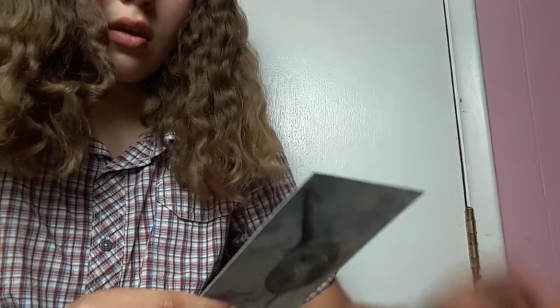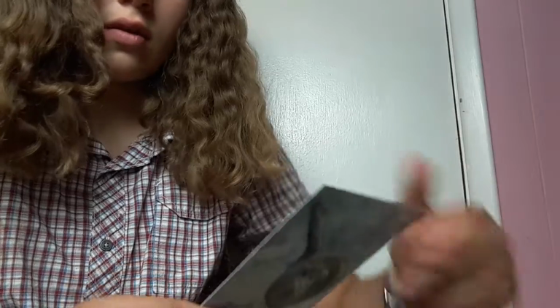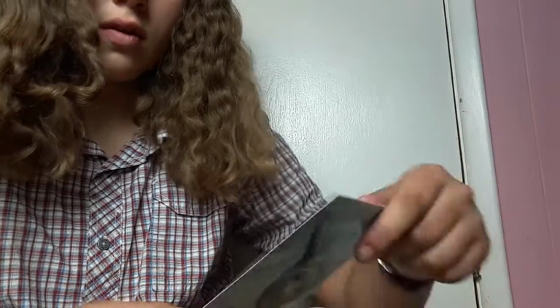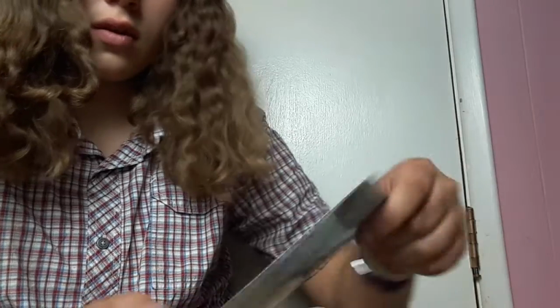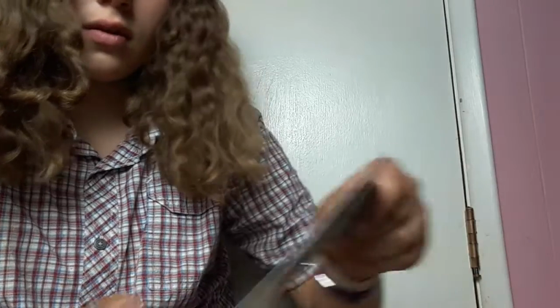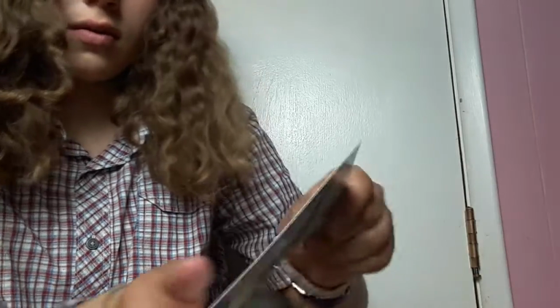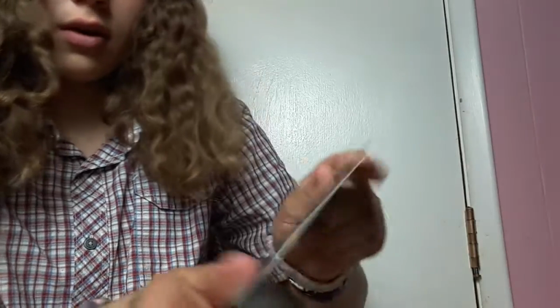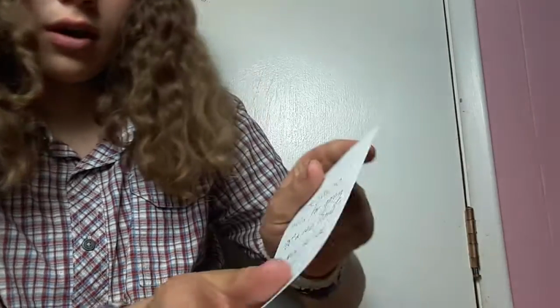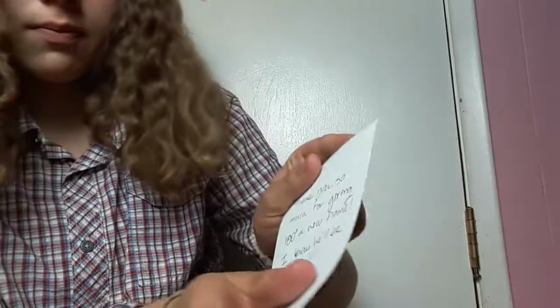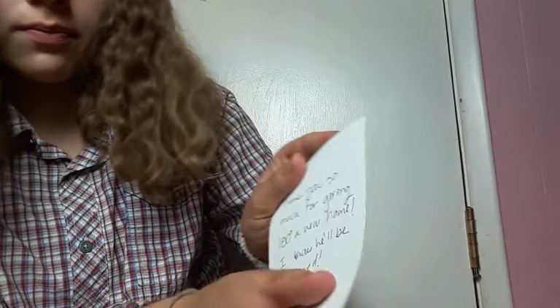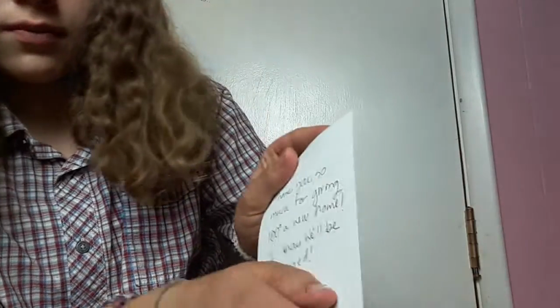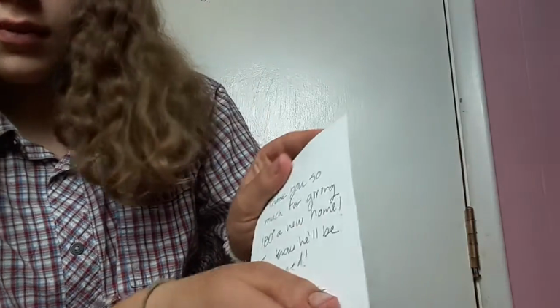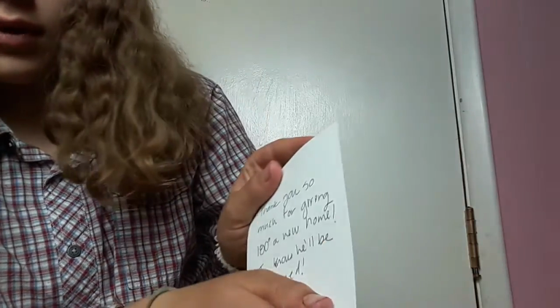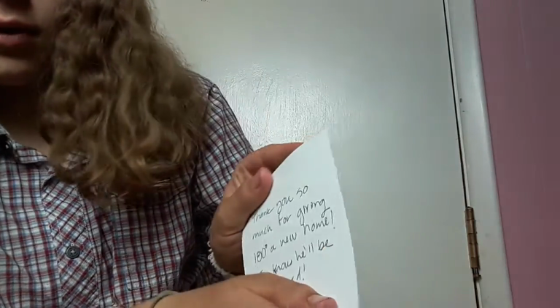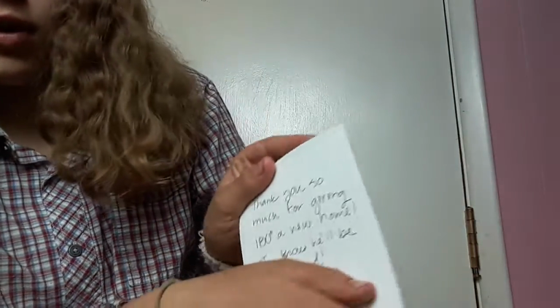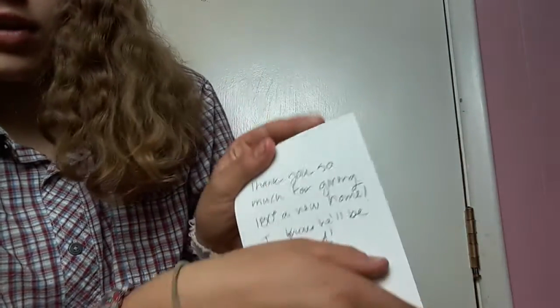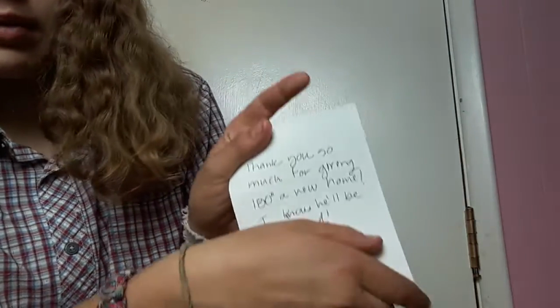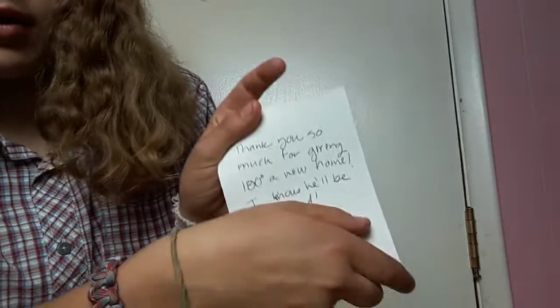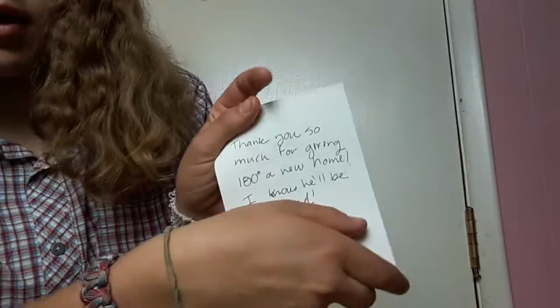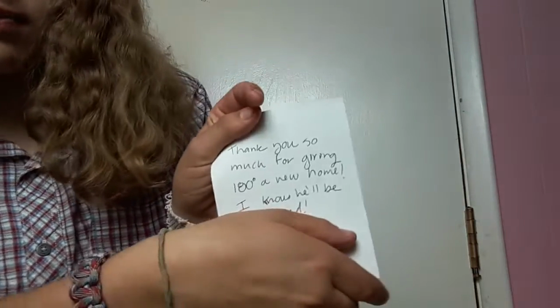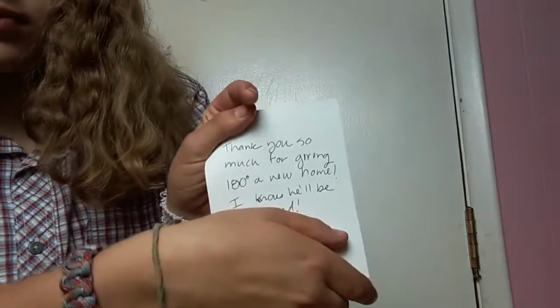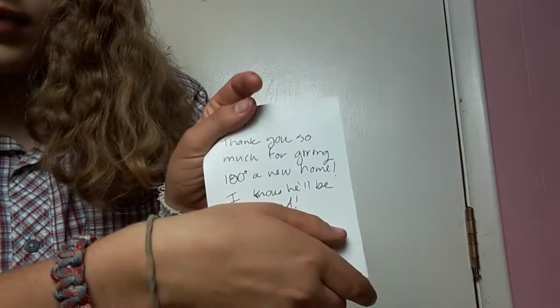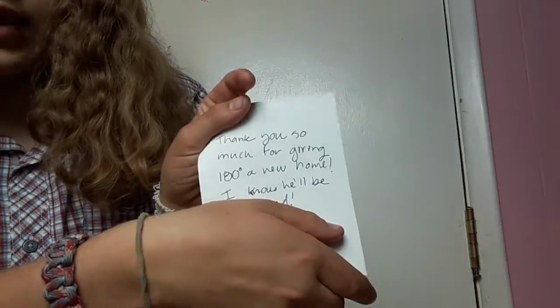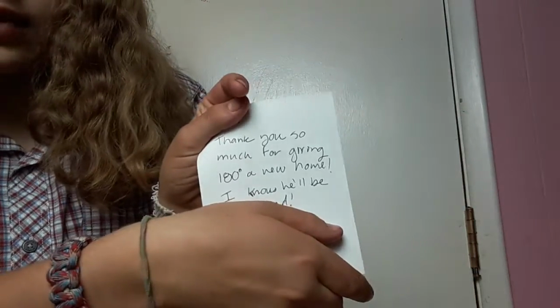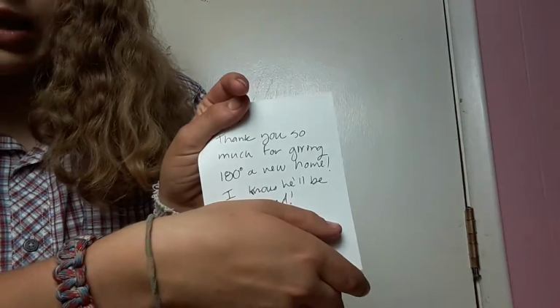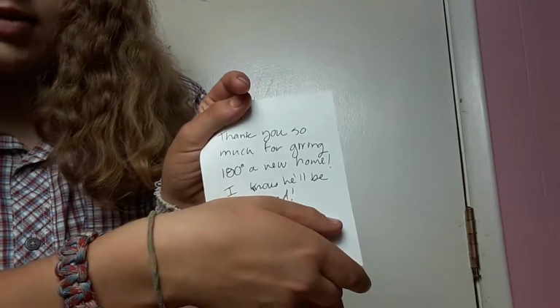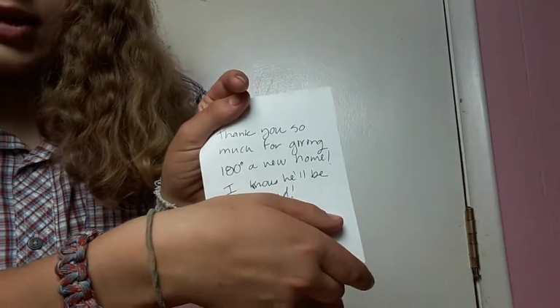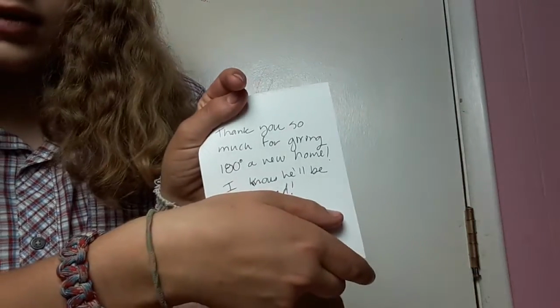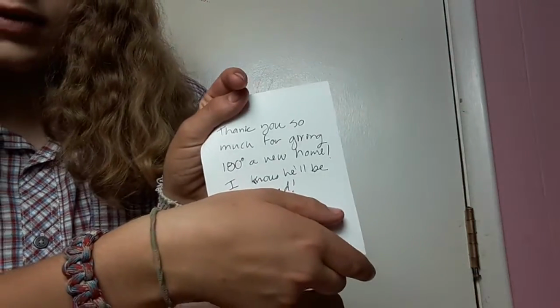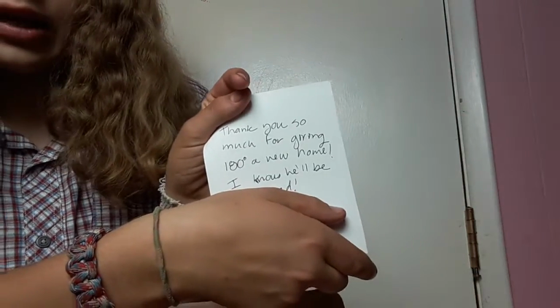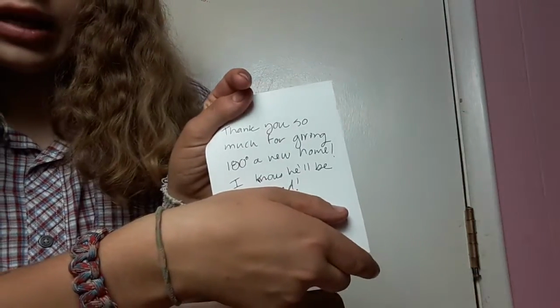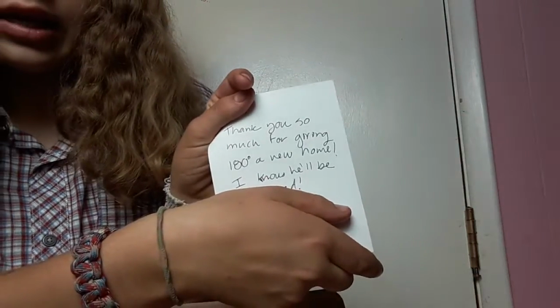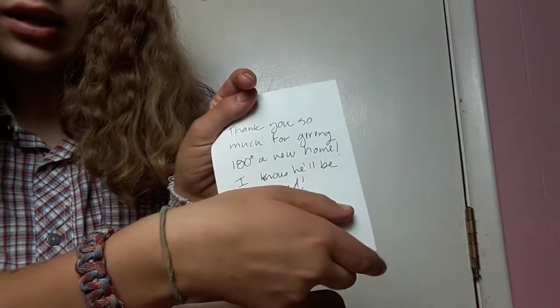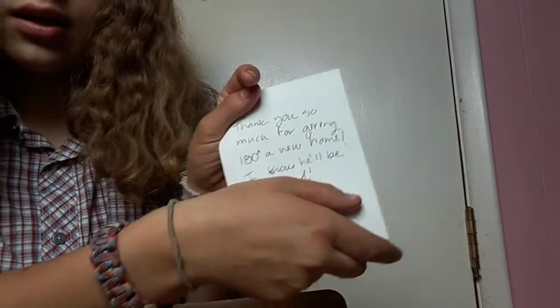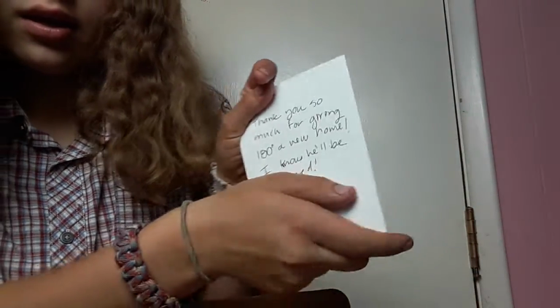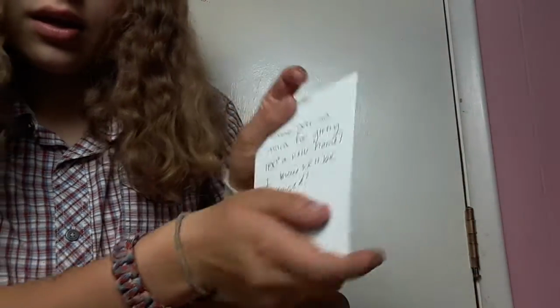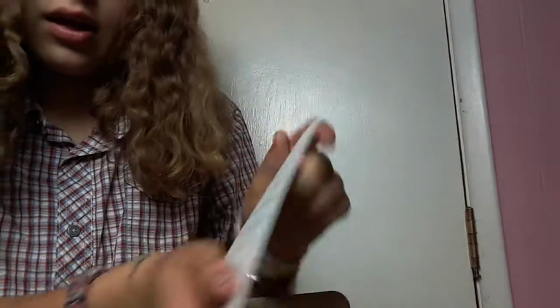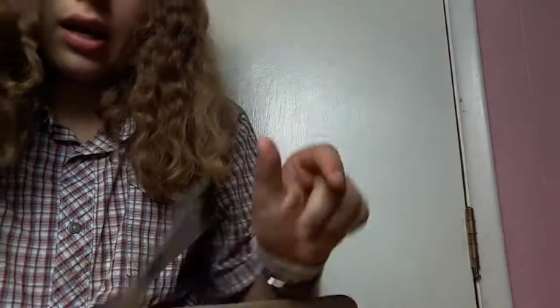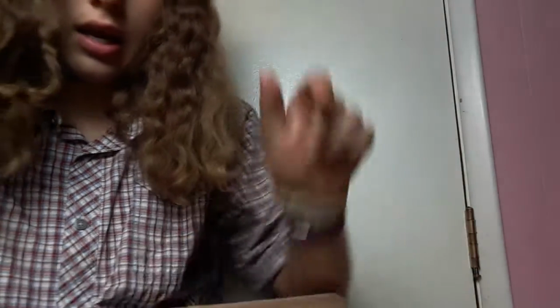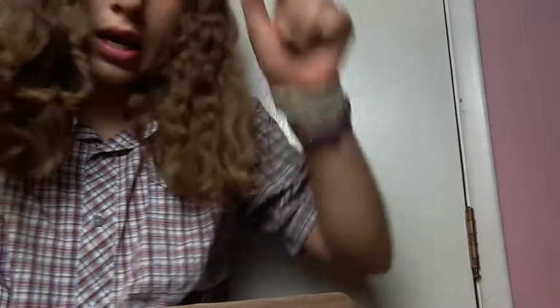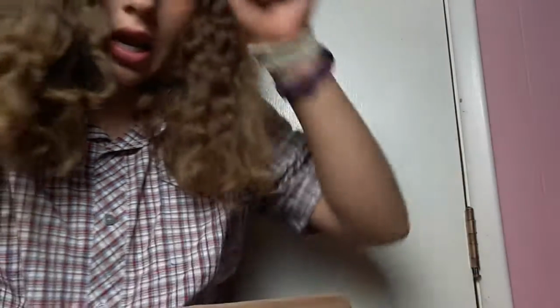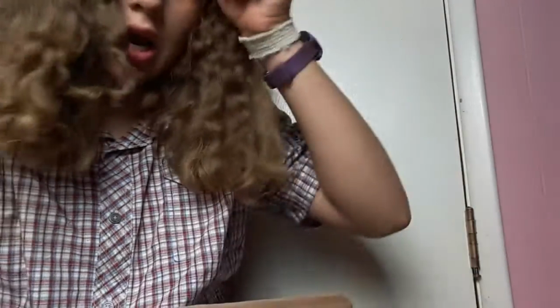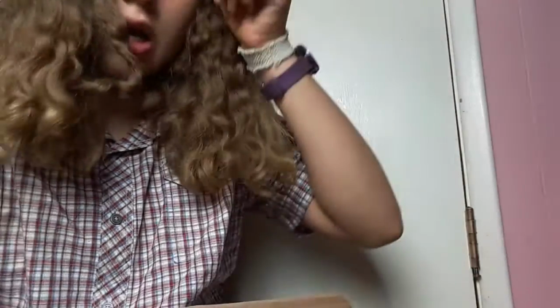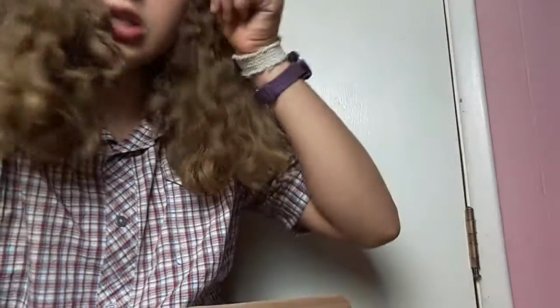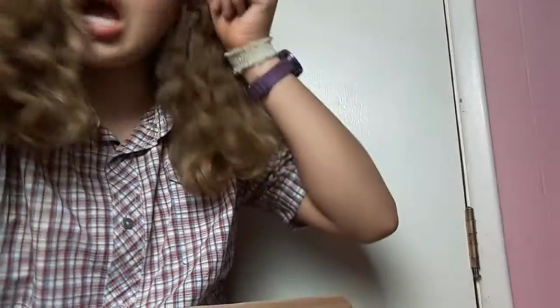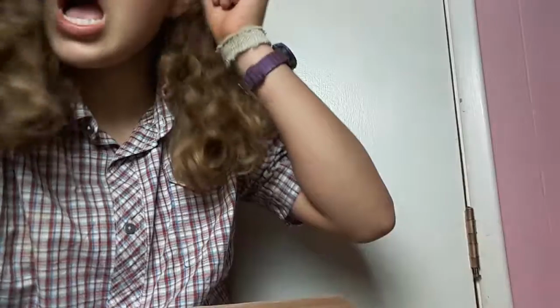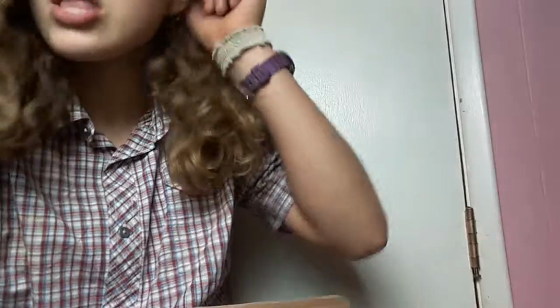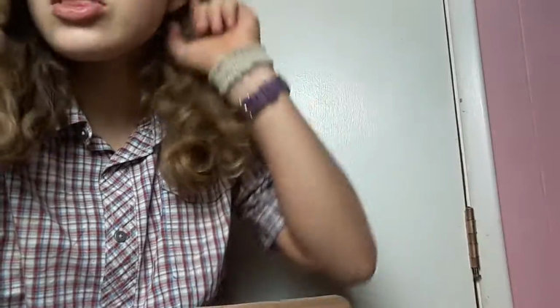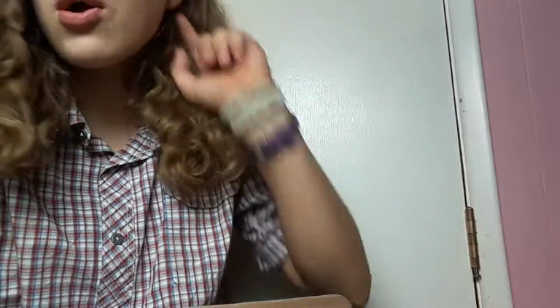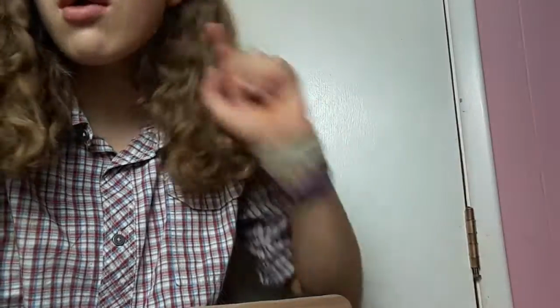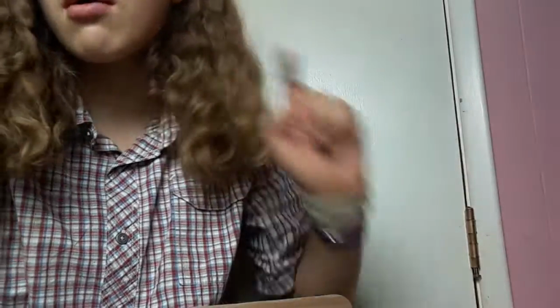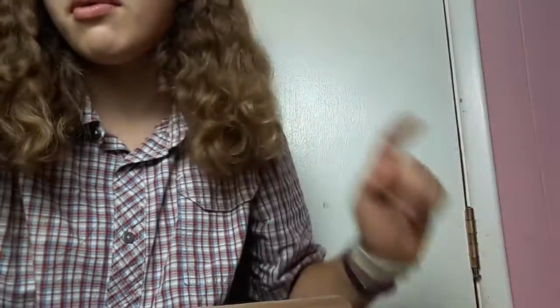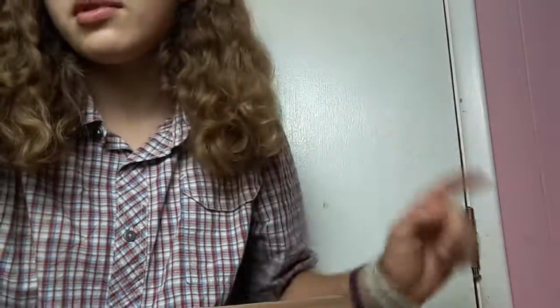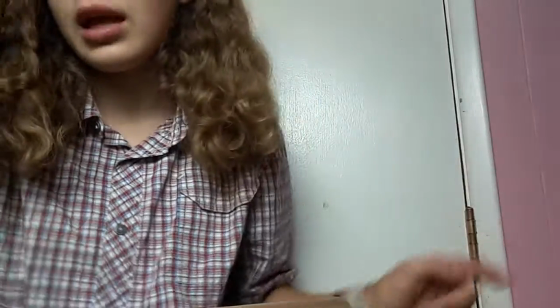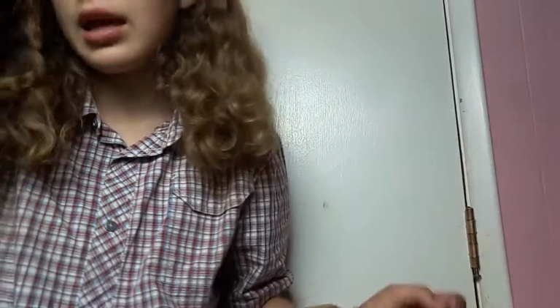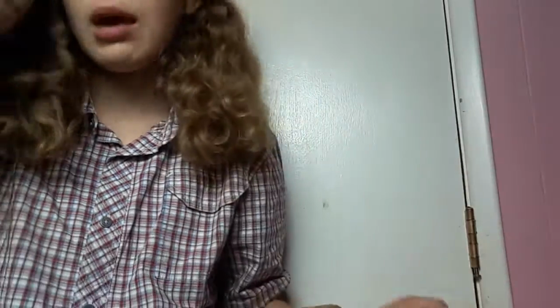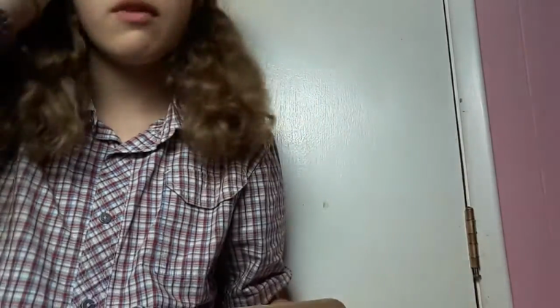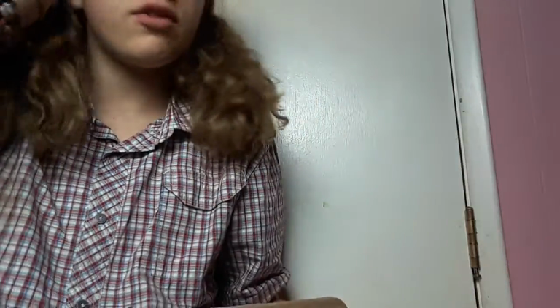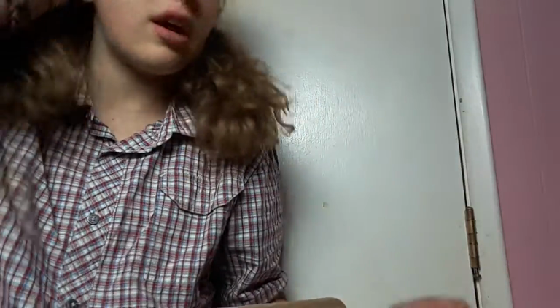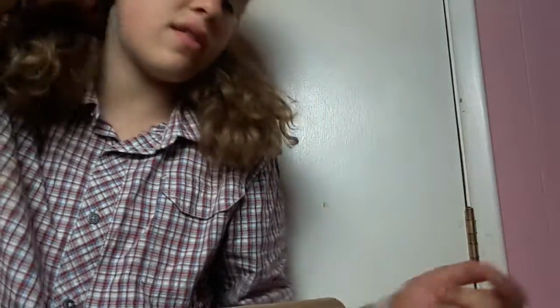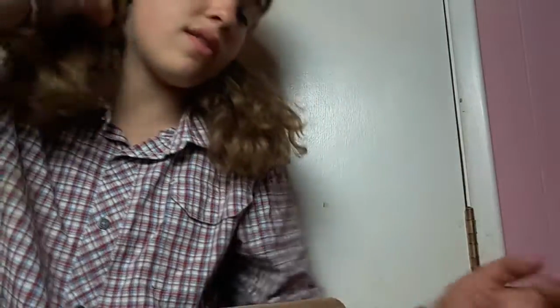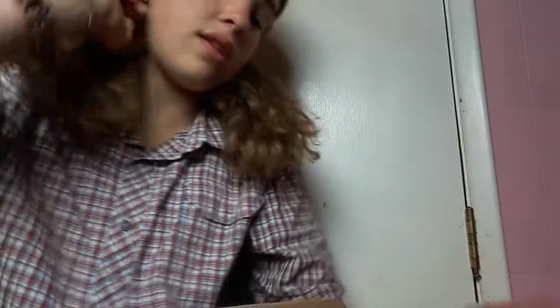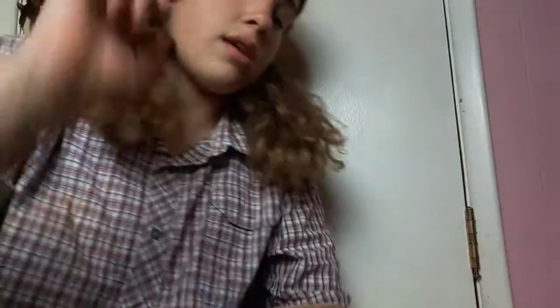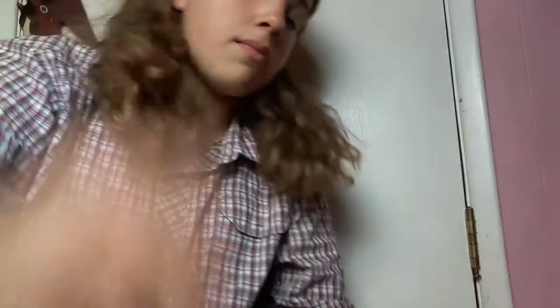So, the horse I bought — his name is 180 — and he looks adorable. I can't wait for you guys to see him.